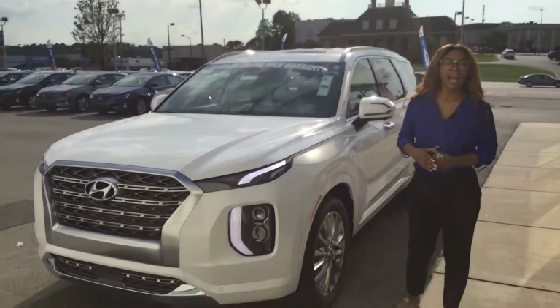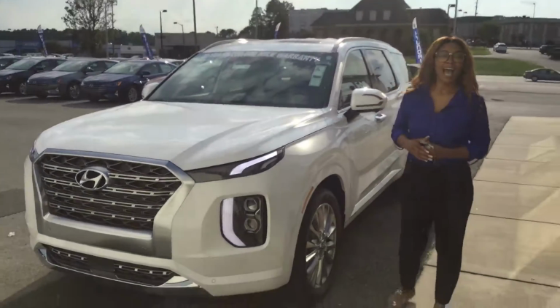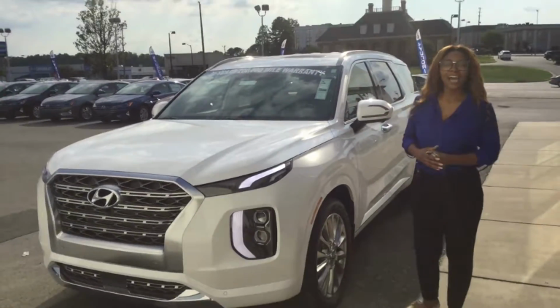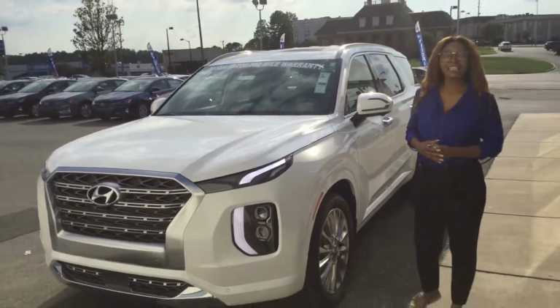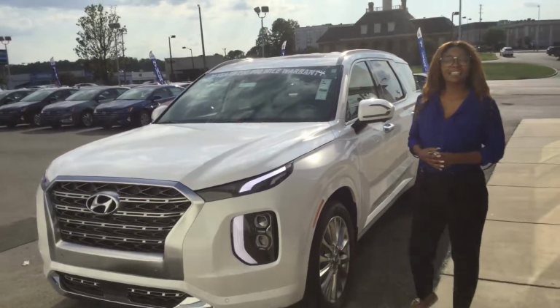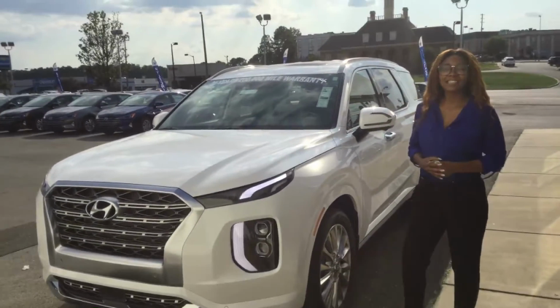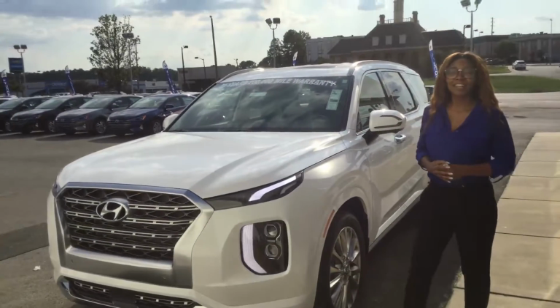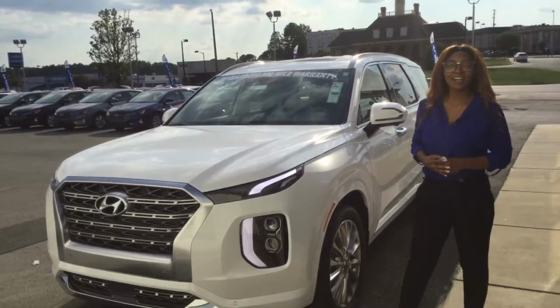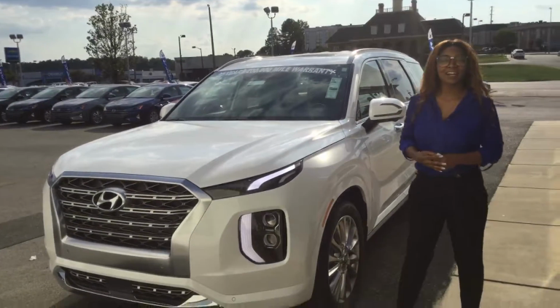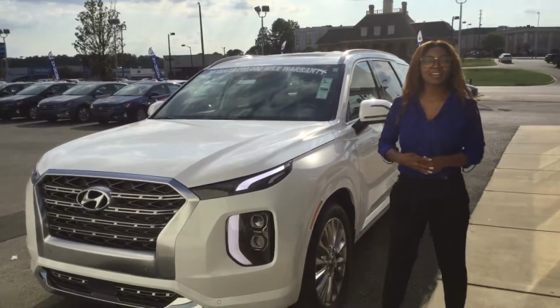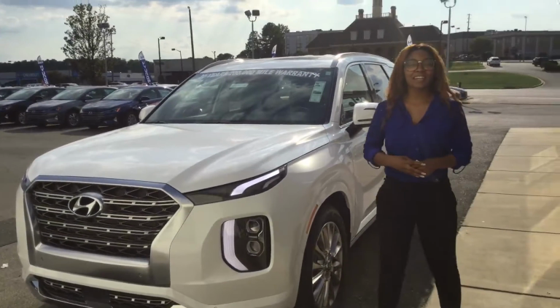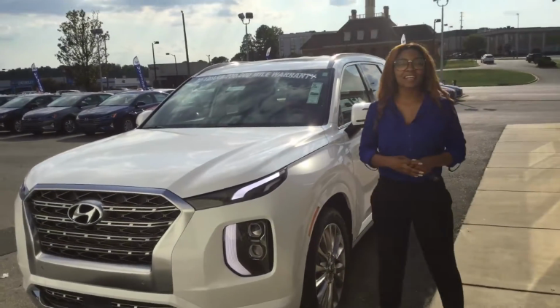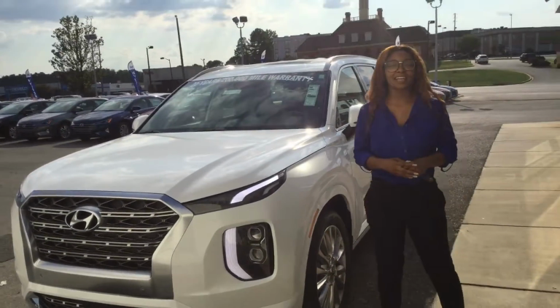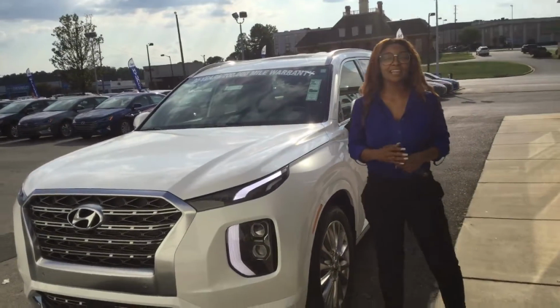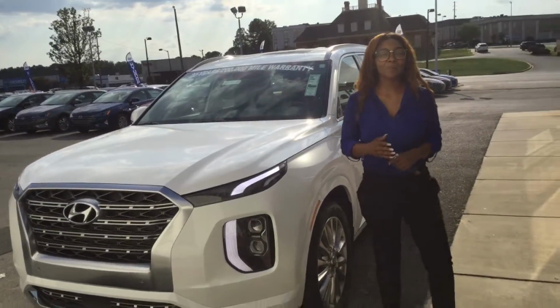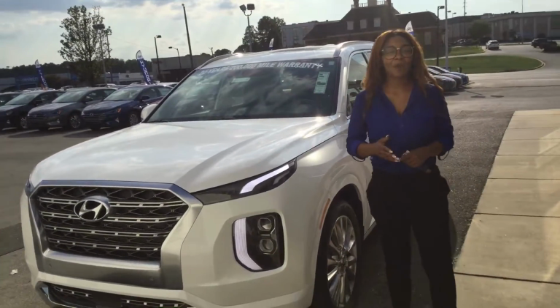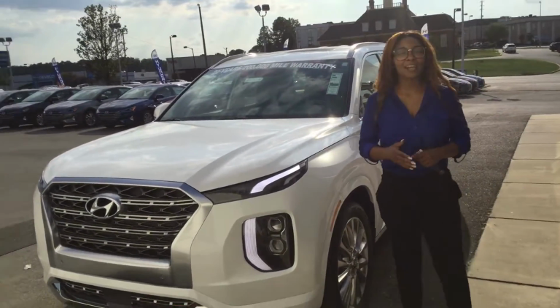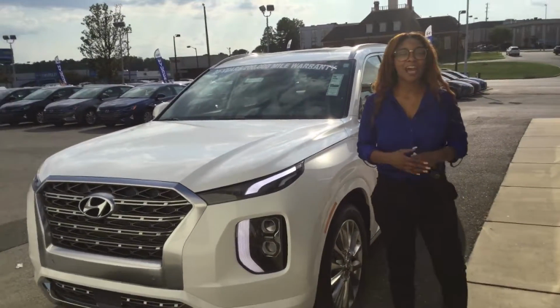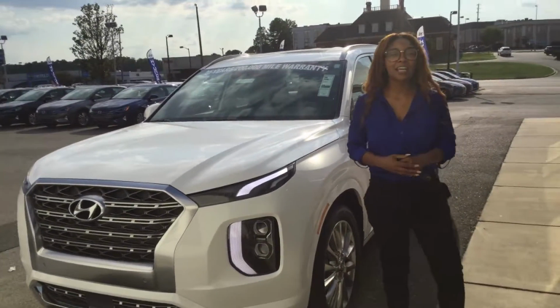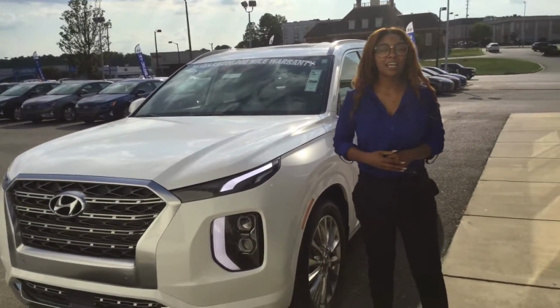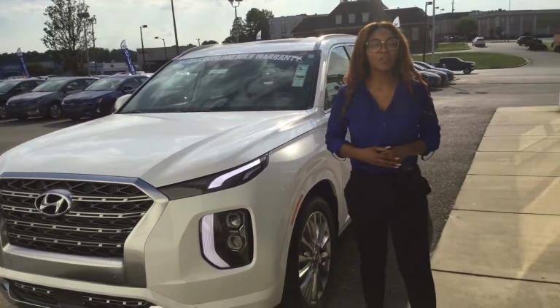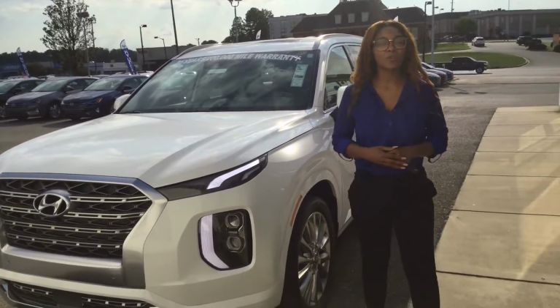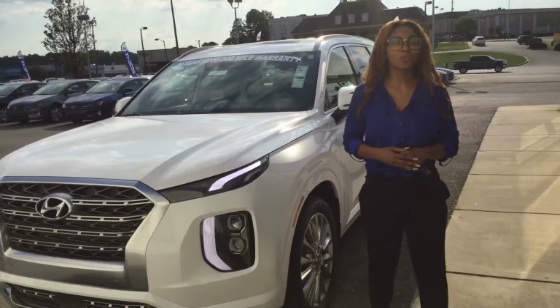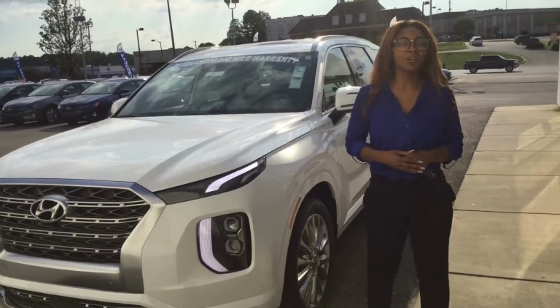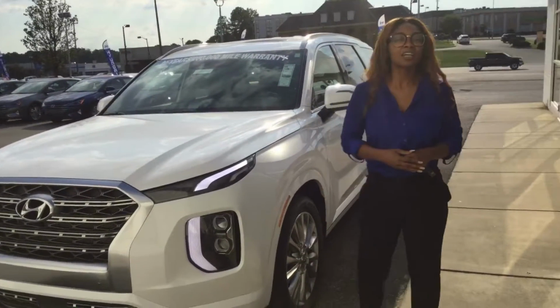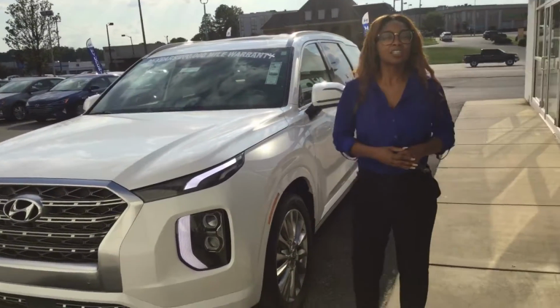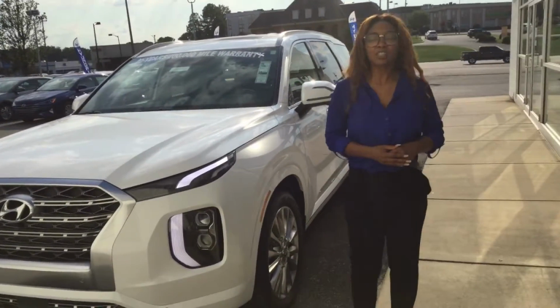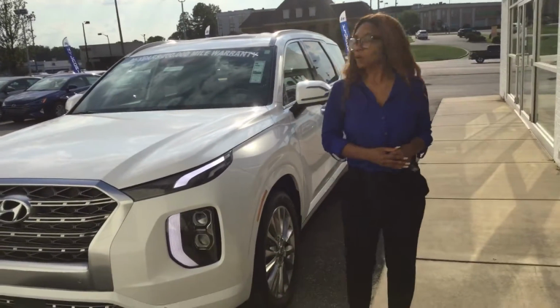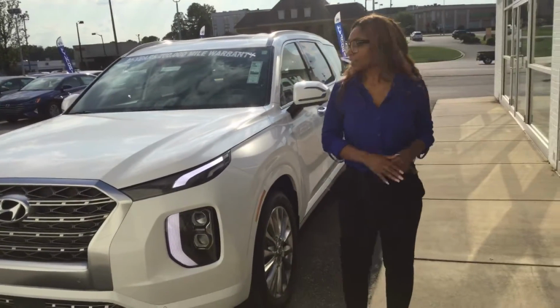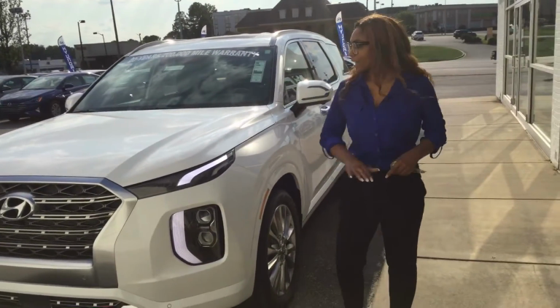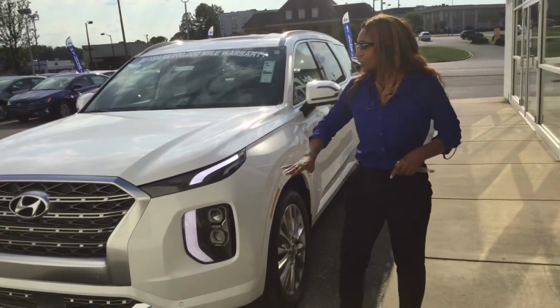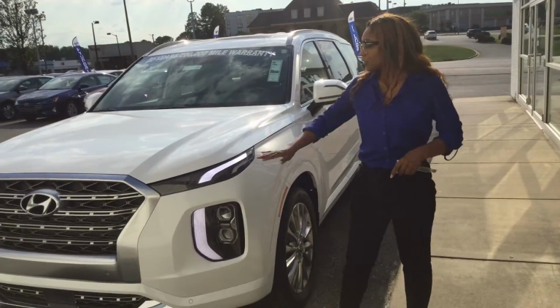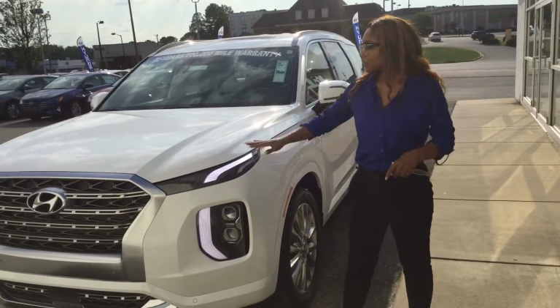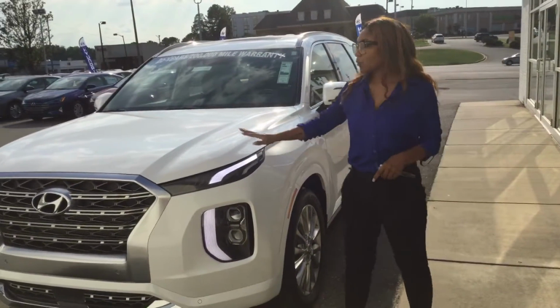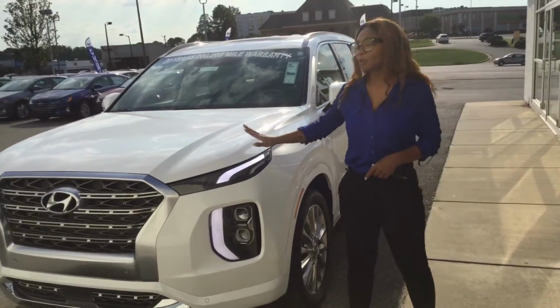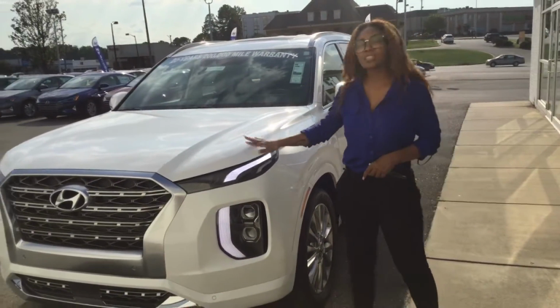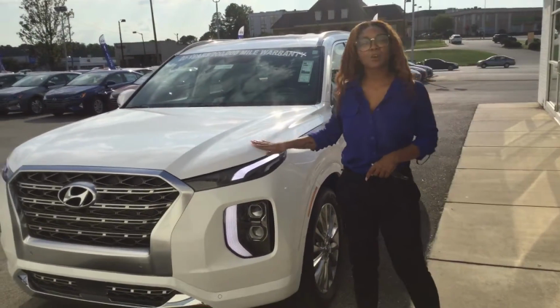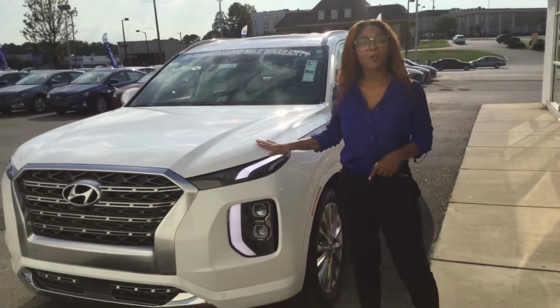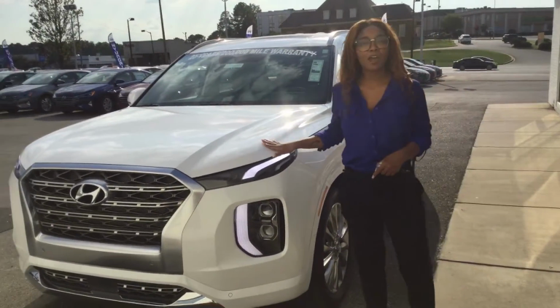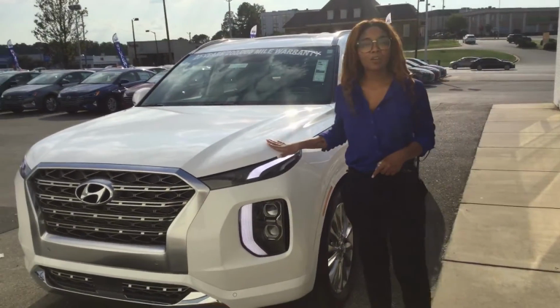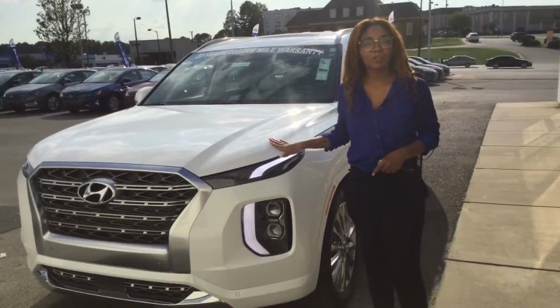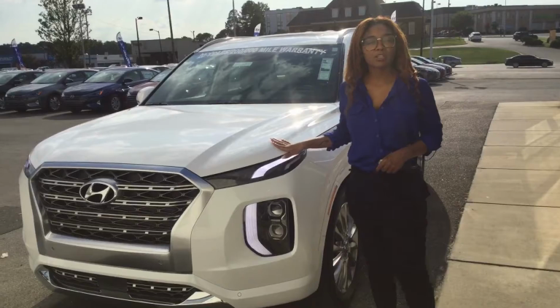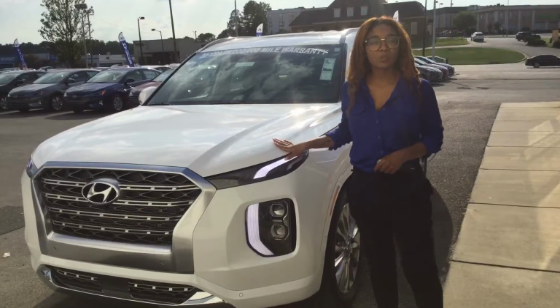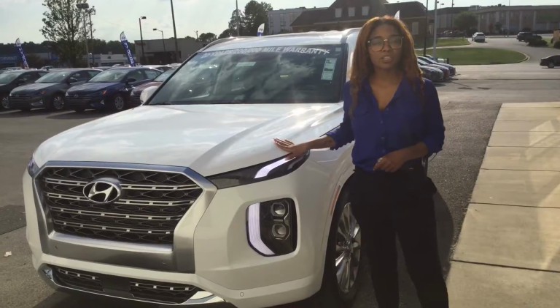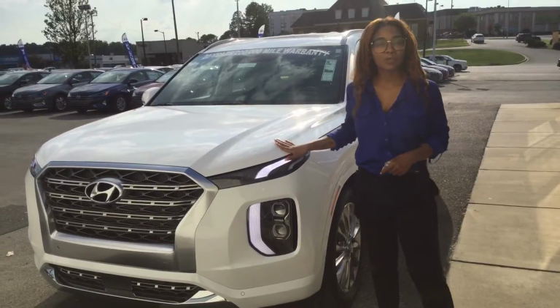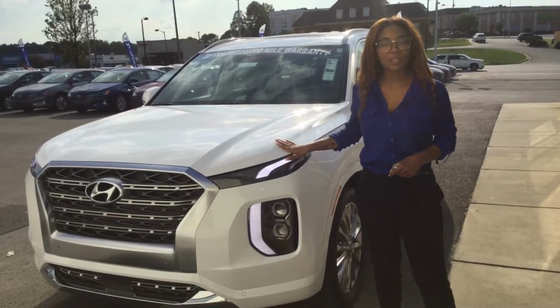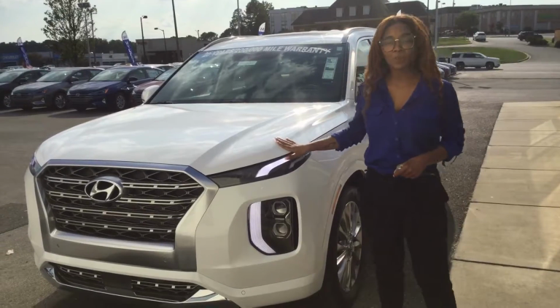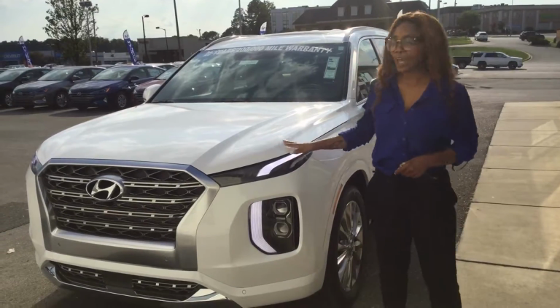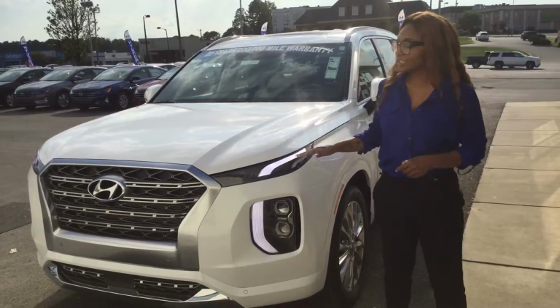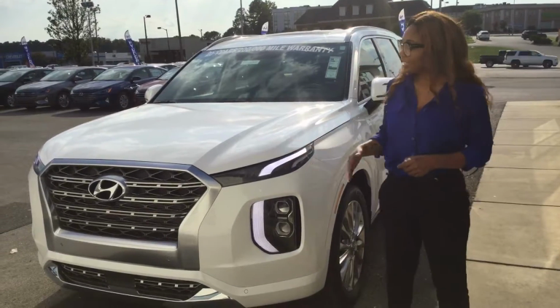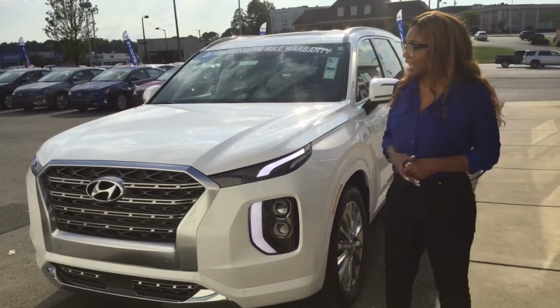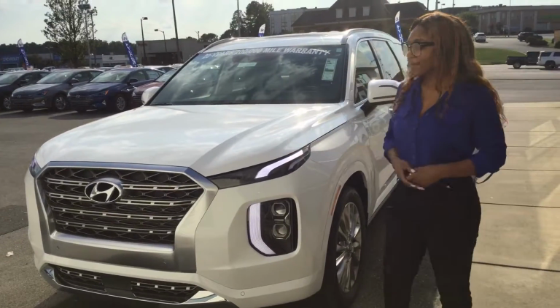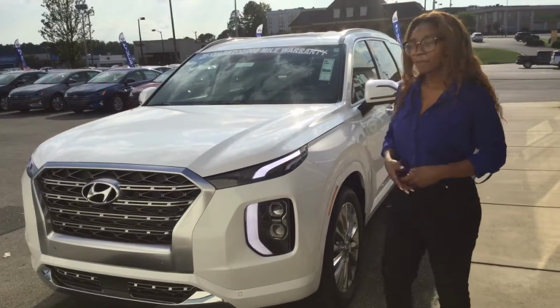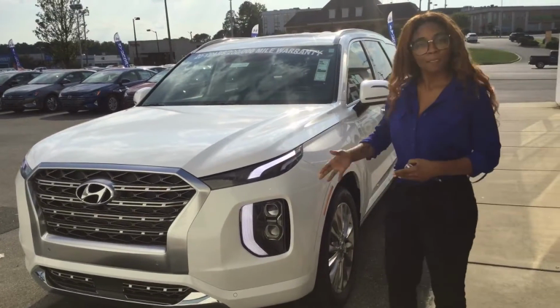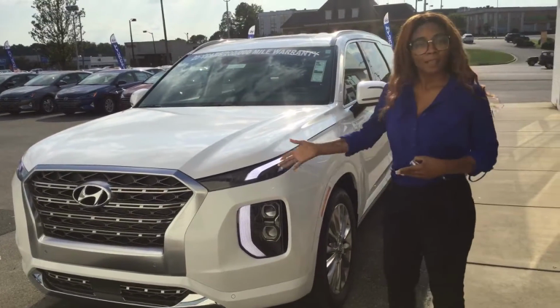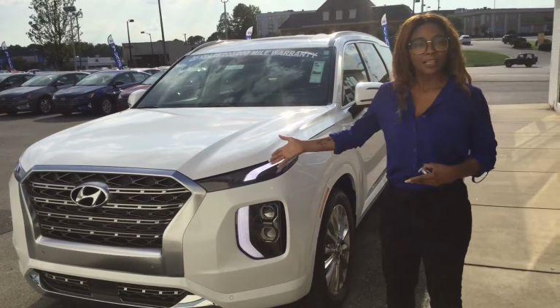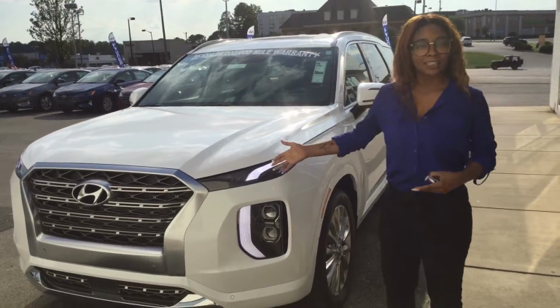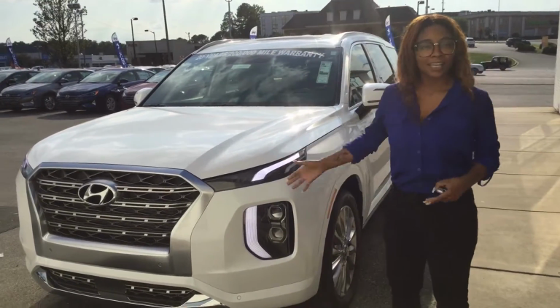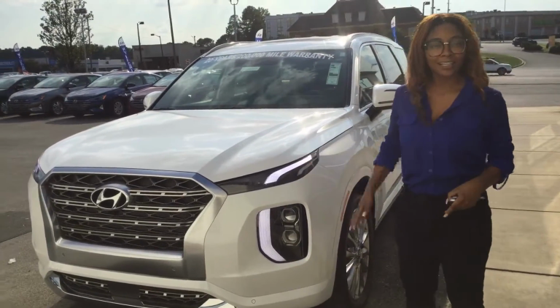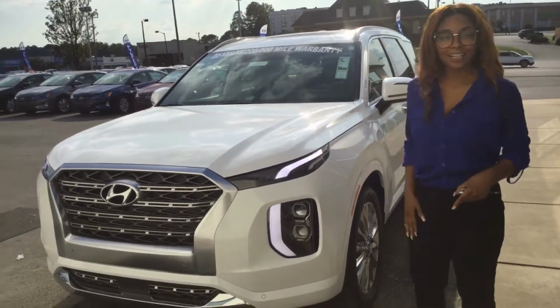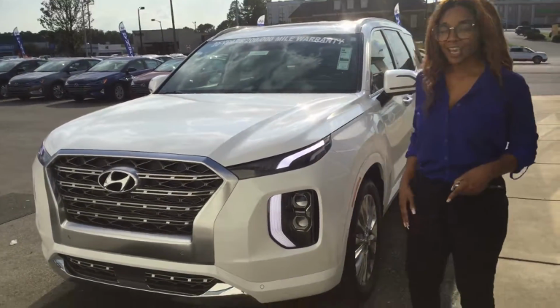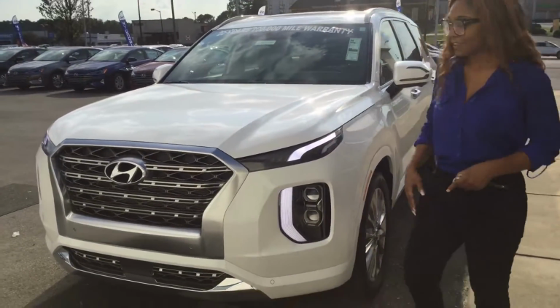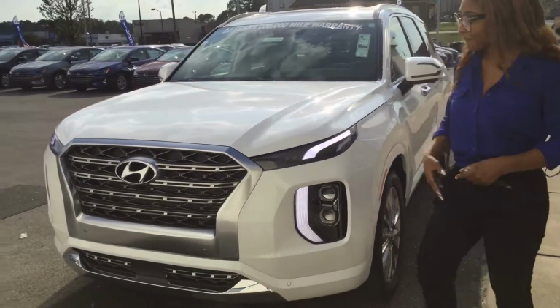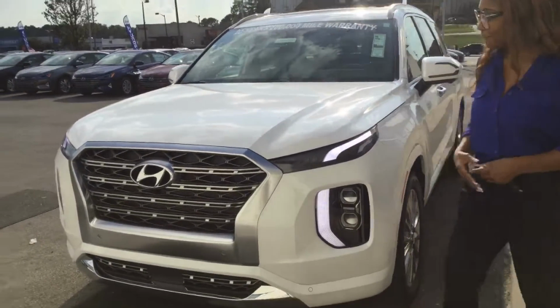Hi, this is Sierra here down at Tameron Hyundai in Hoover. I just want to thank you for looking at this original Coyote 2020 Palisade. Let's take a look at it.